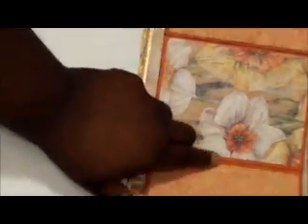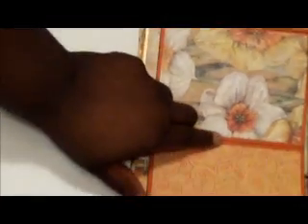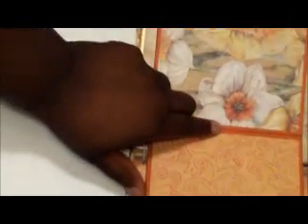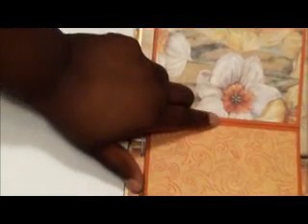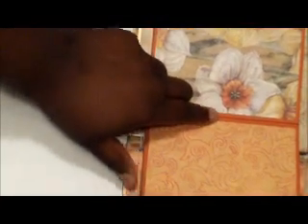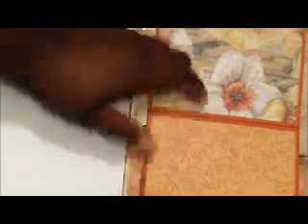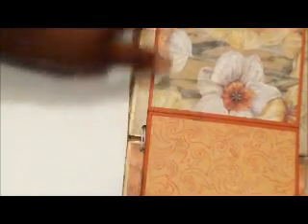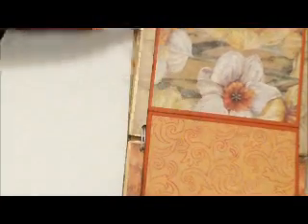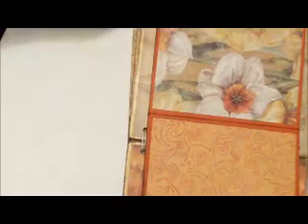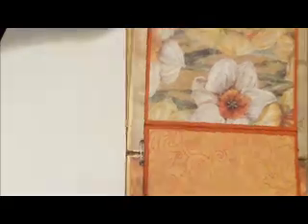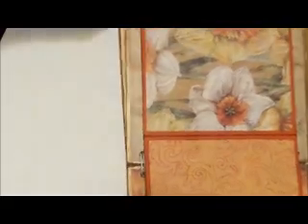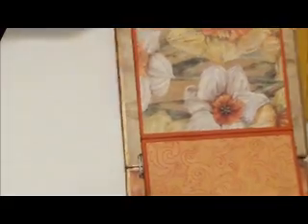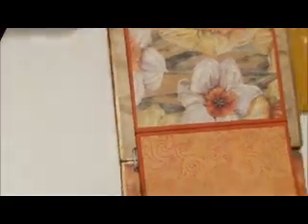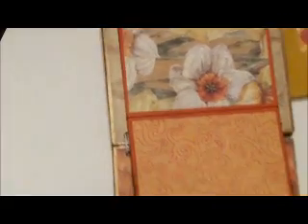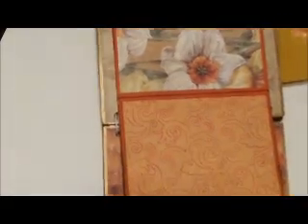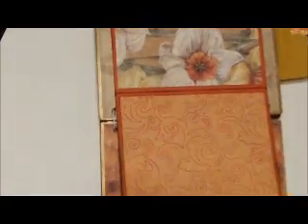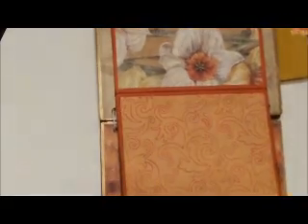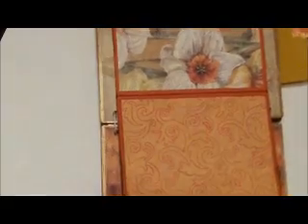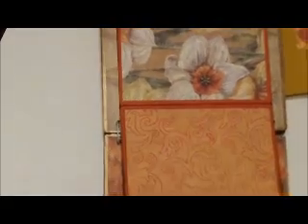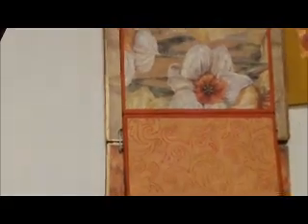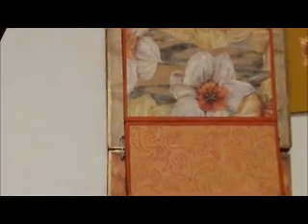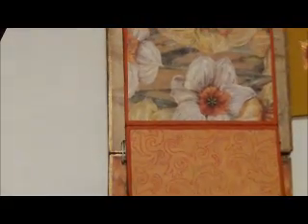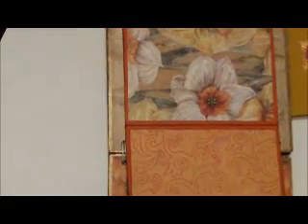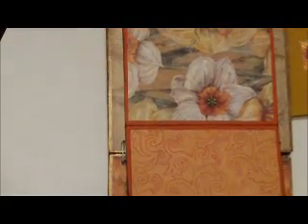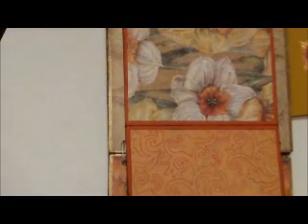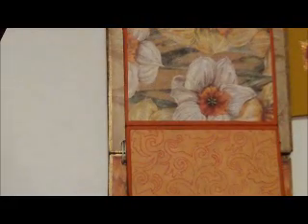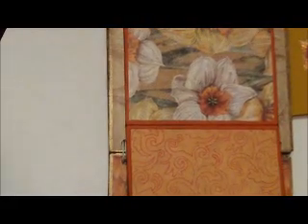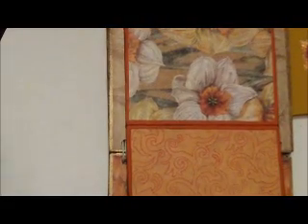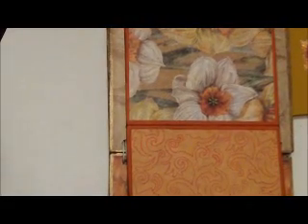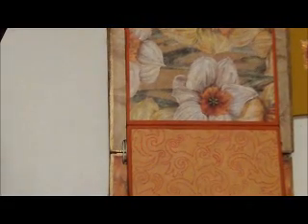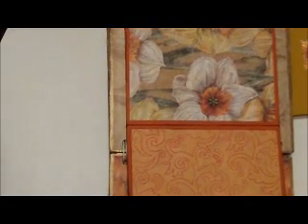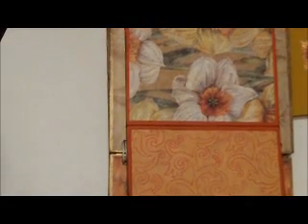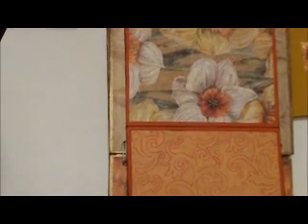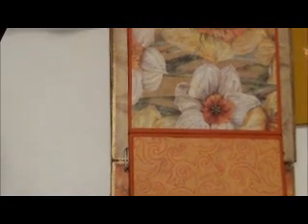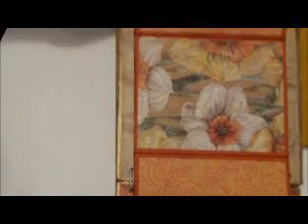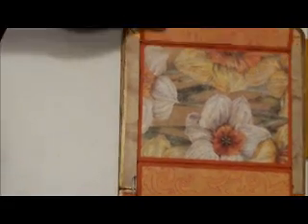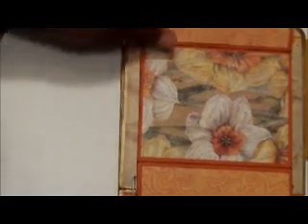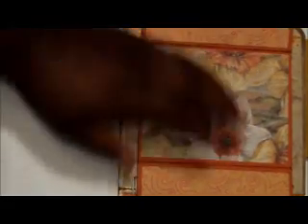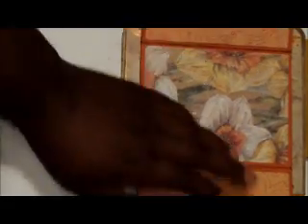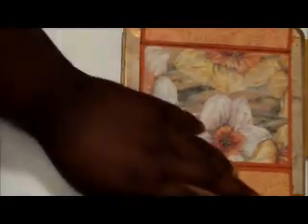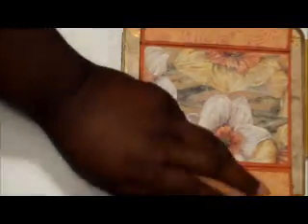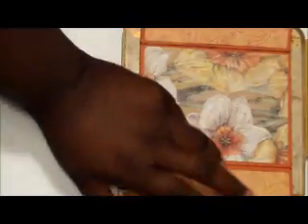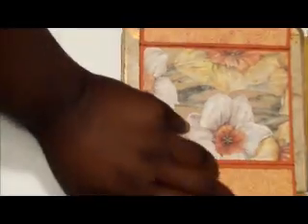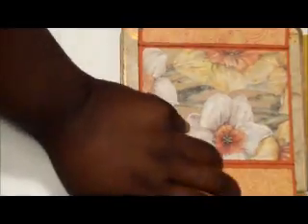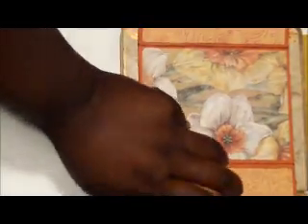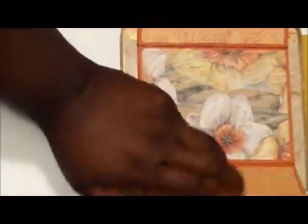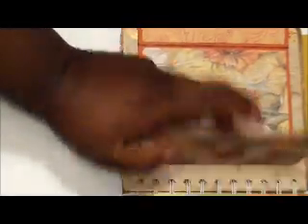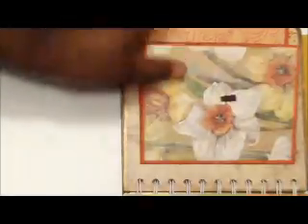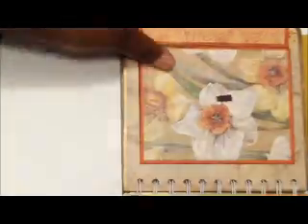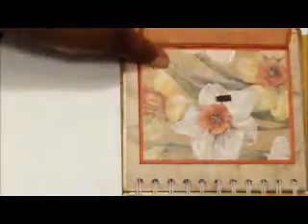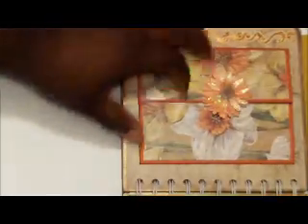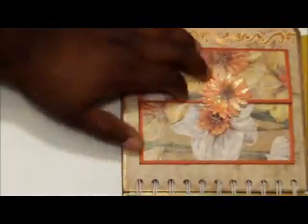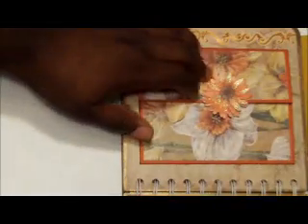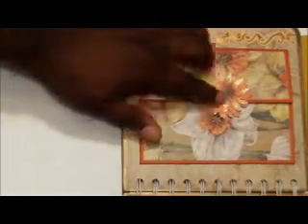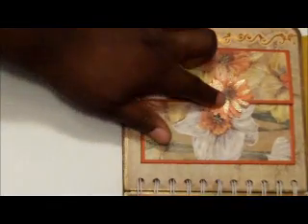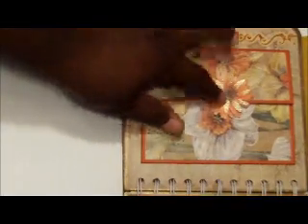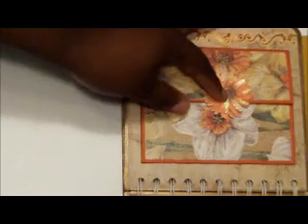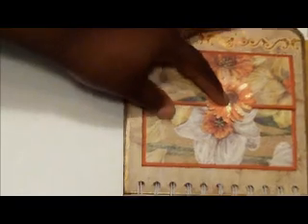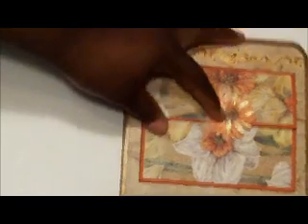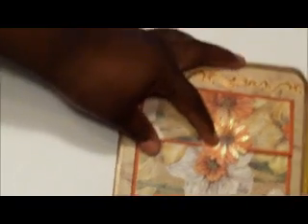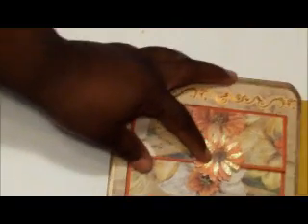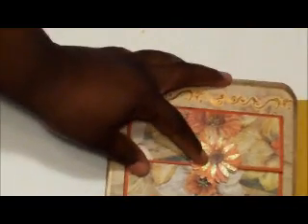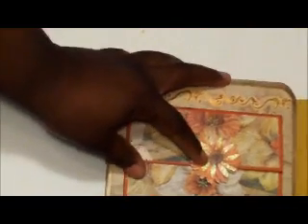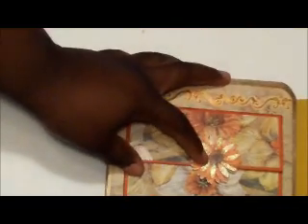I actually like the way it turned out, and it just folds like that with the die cut.